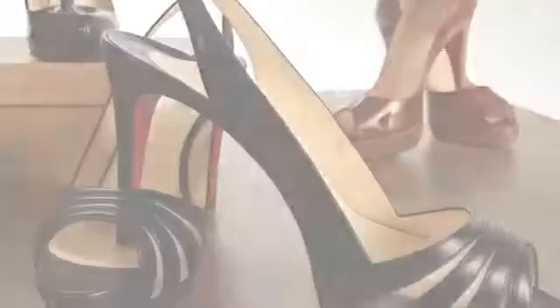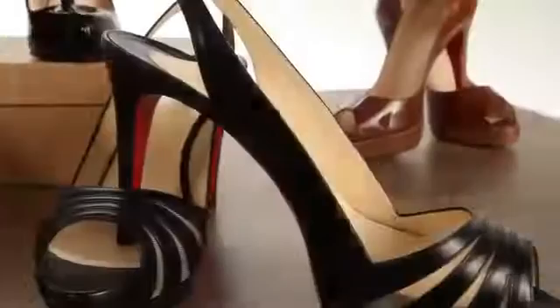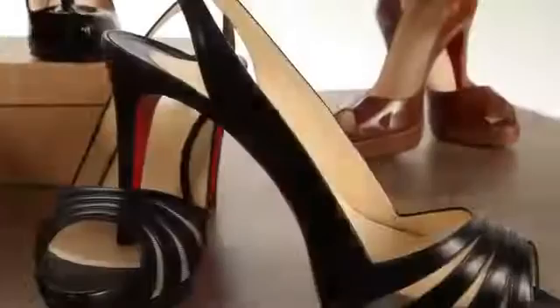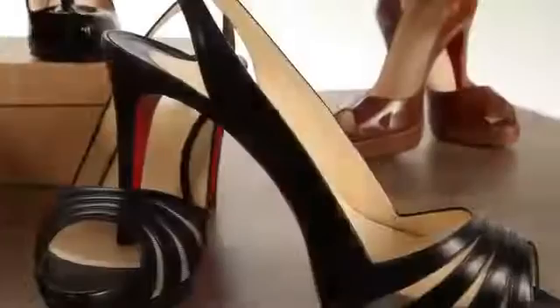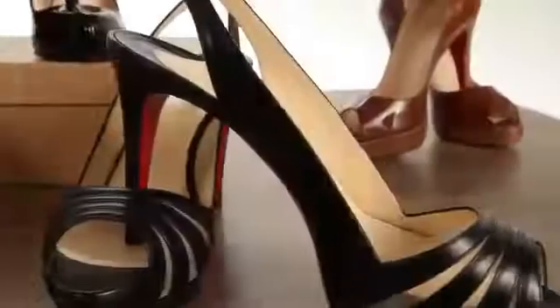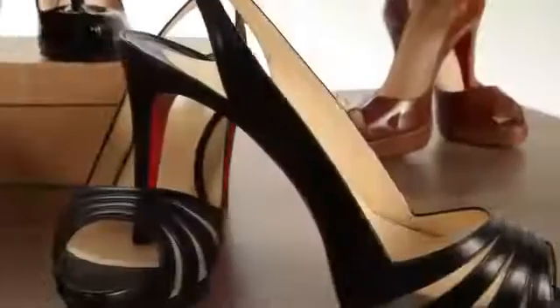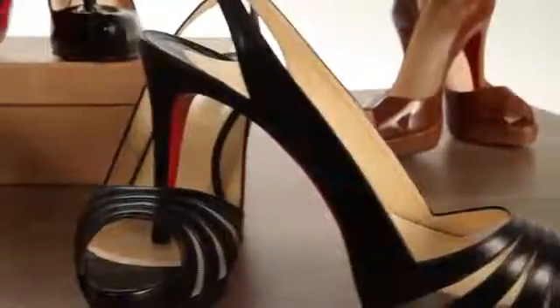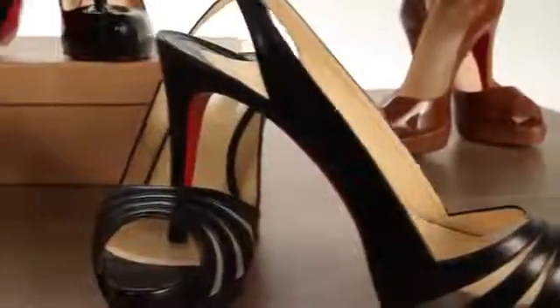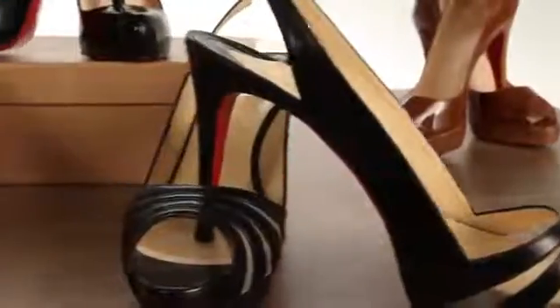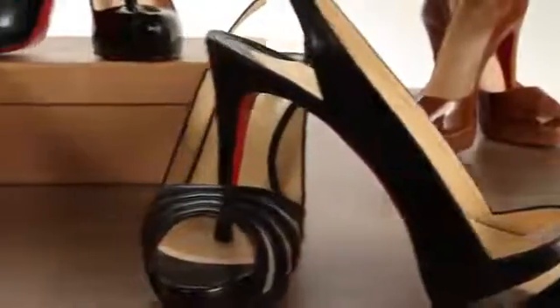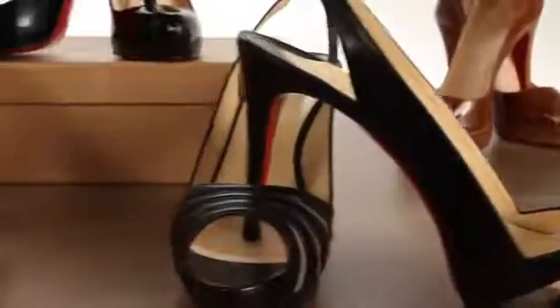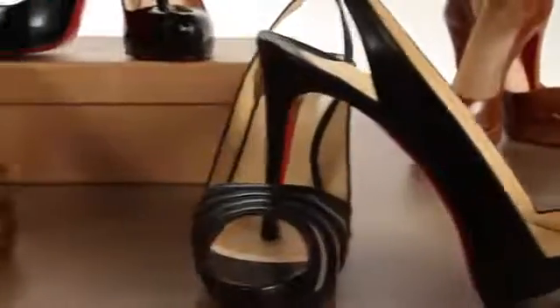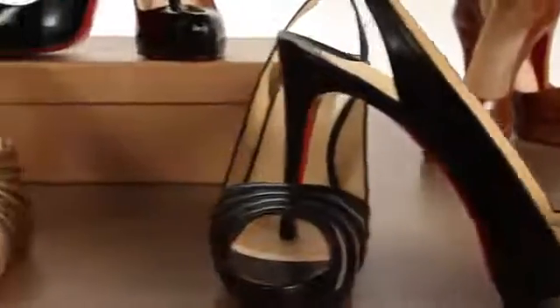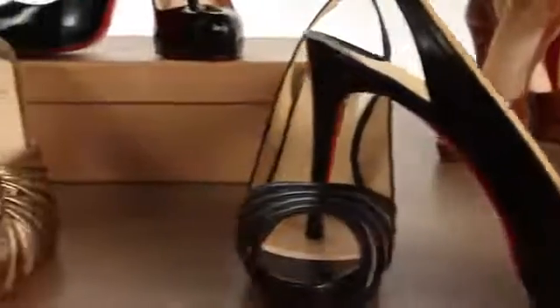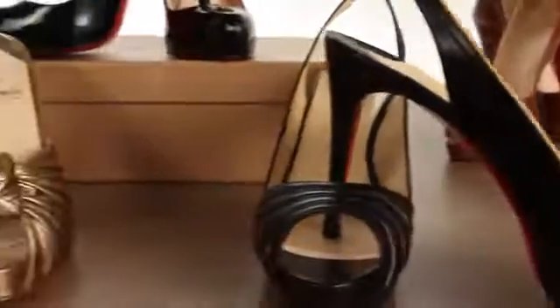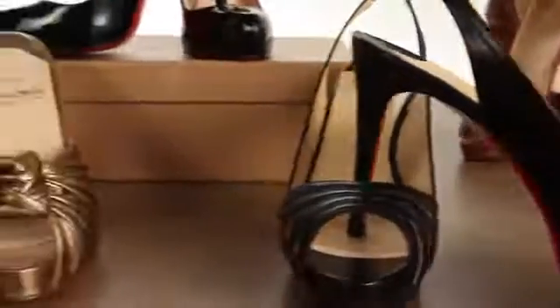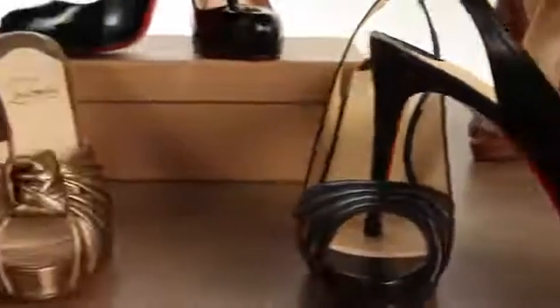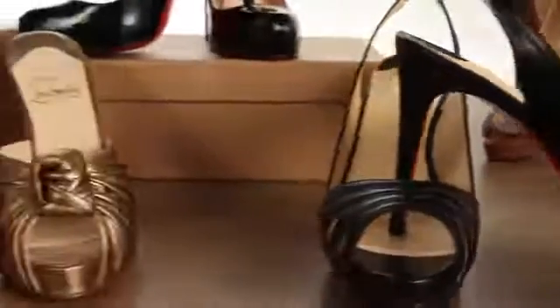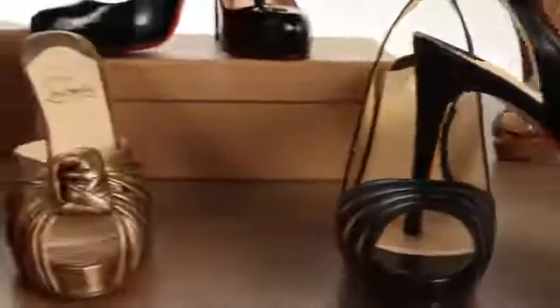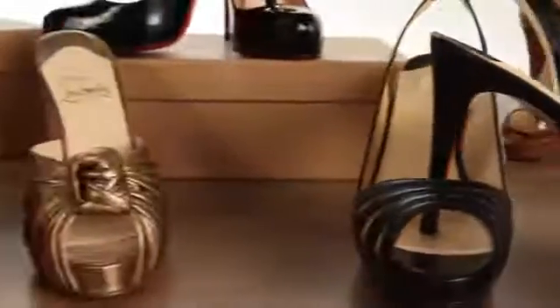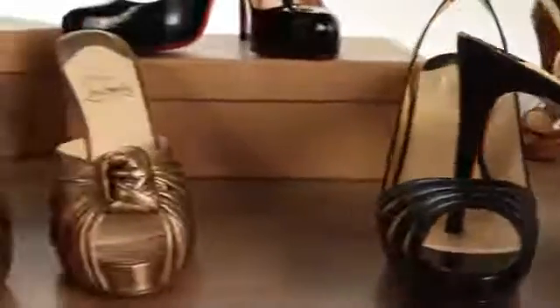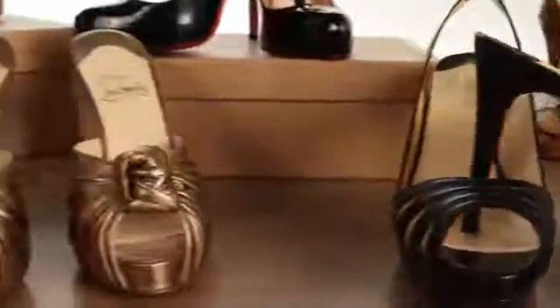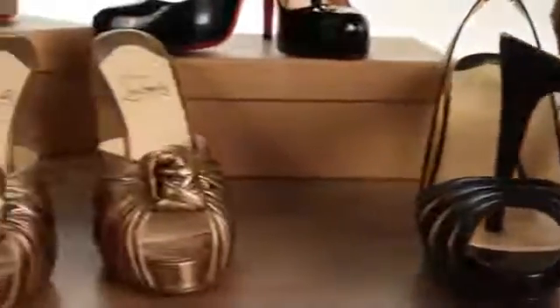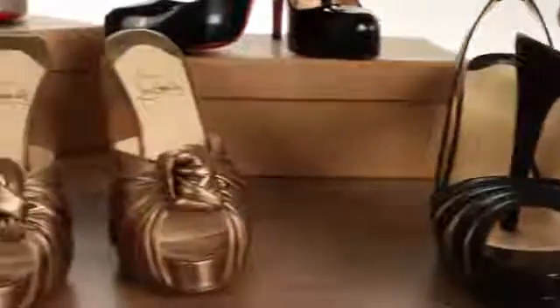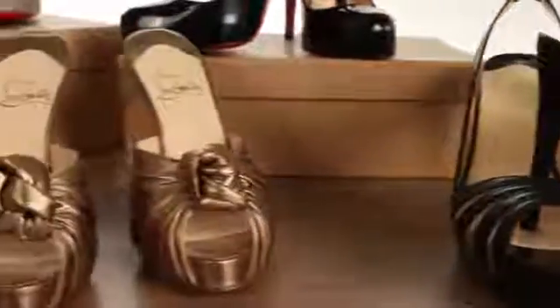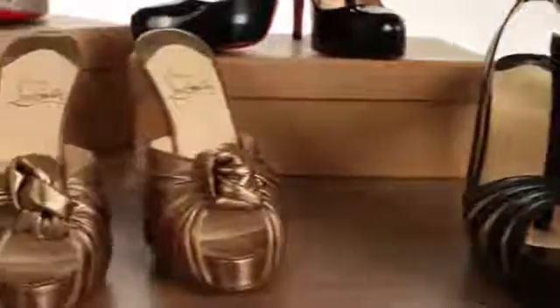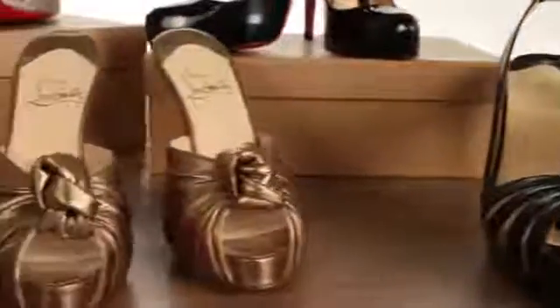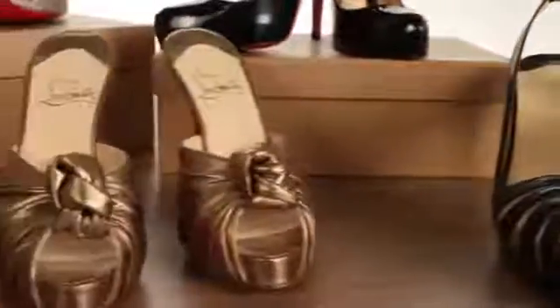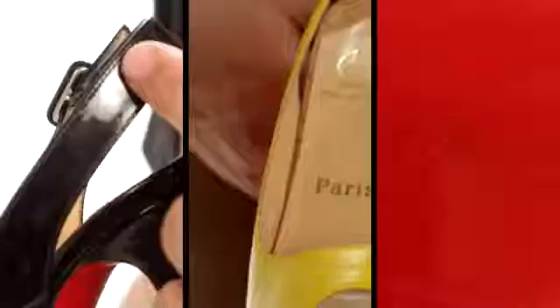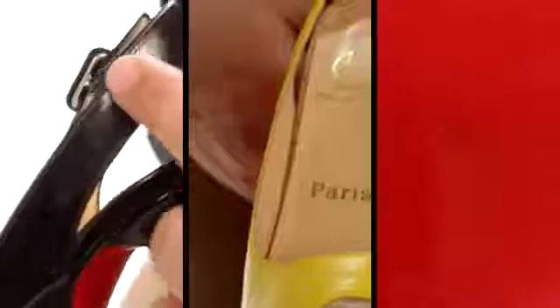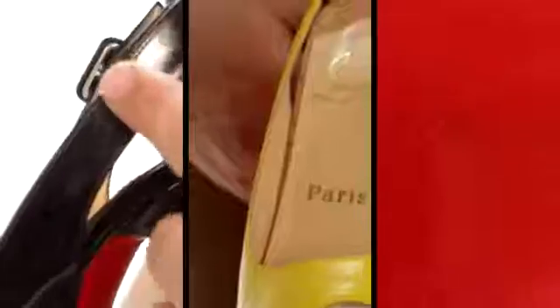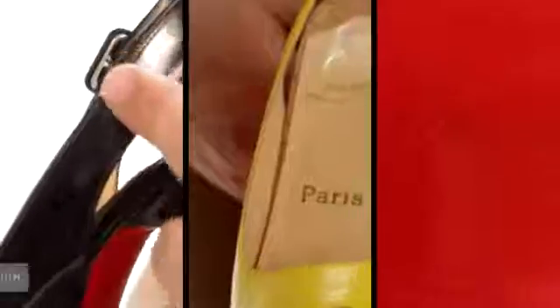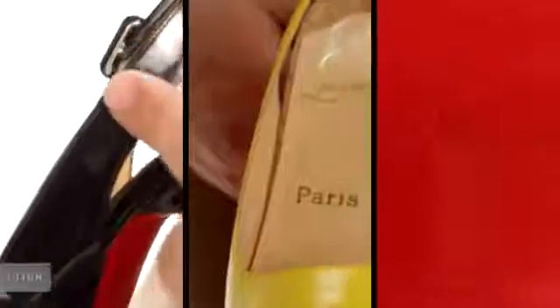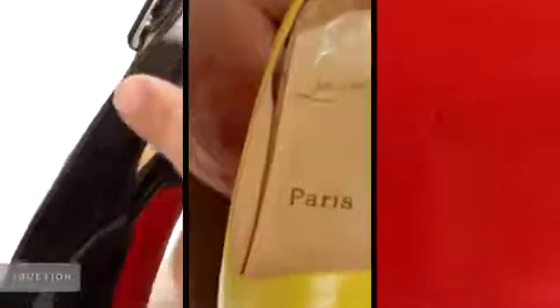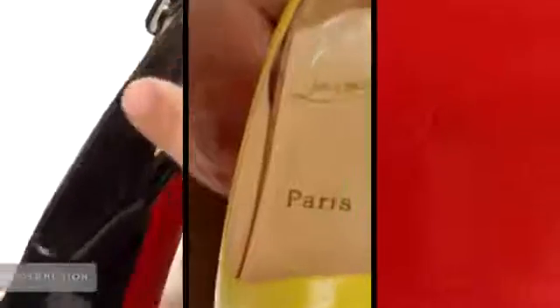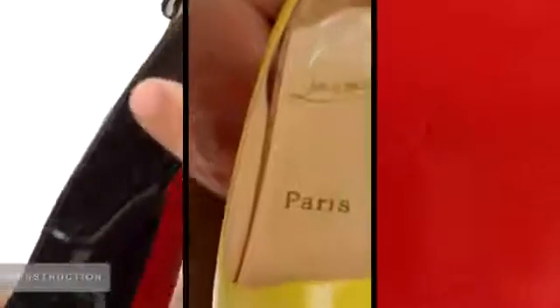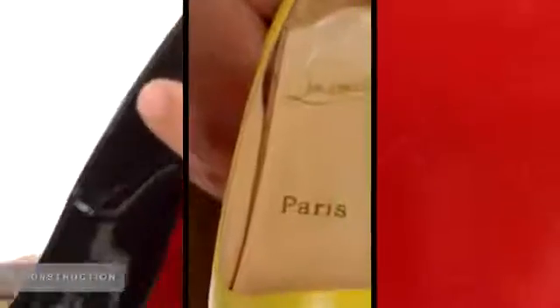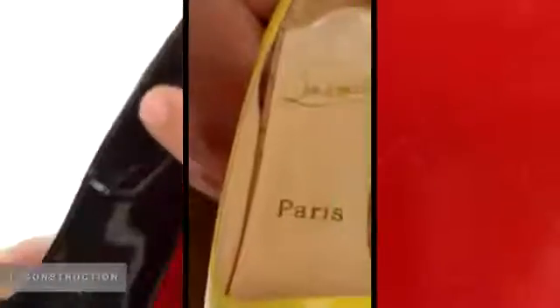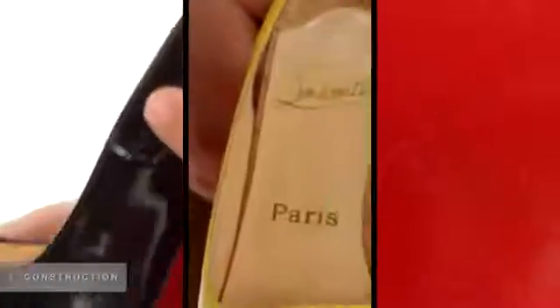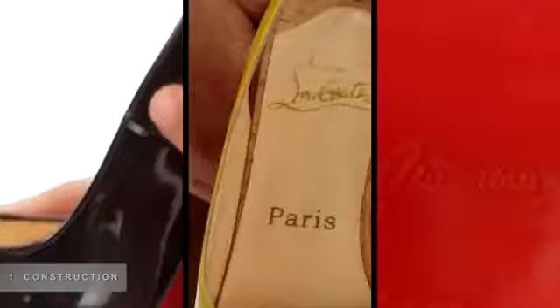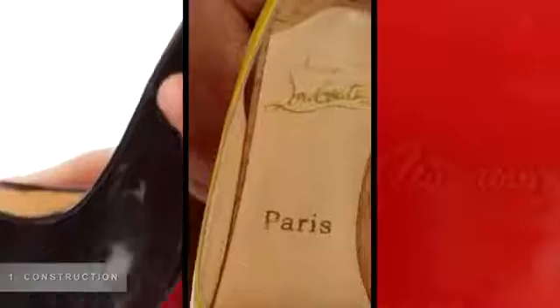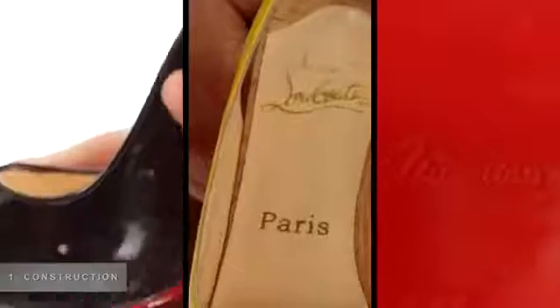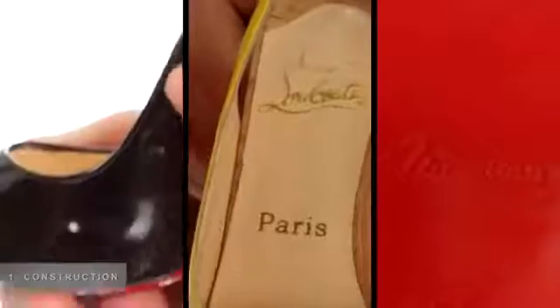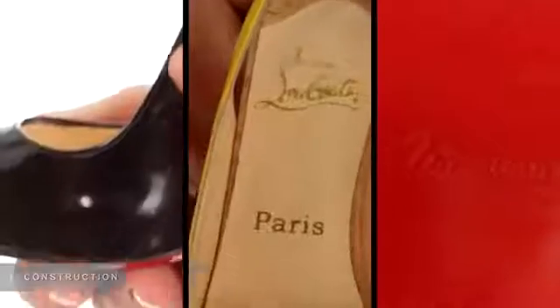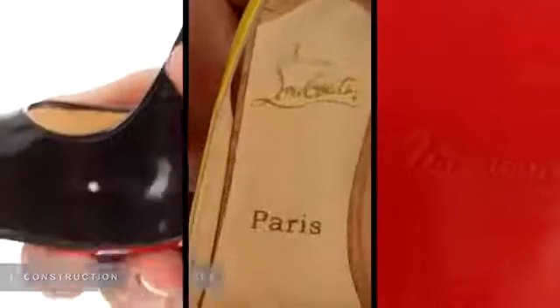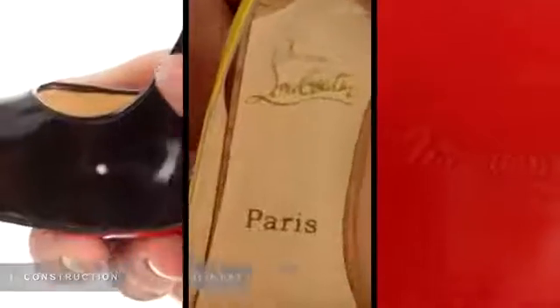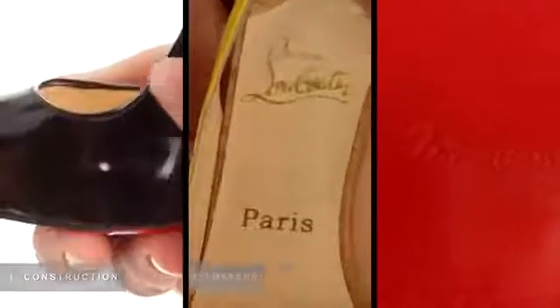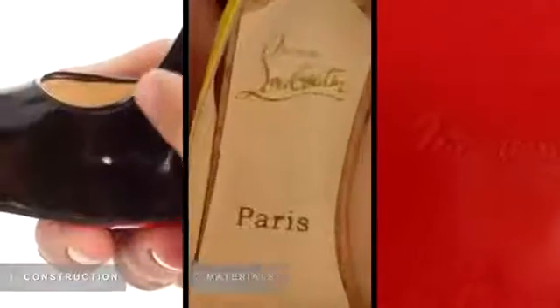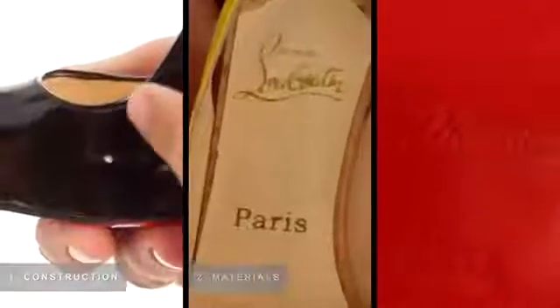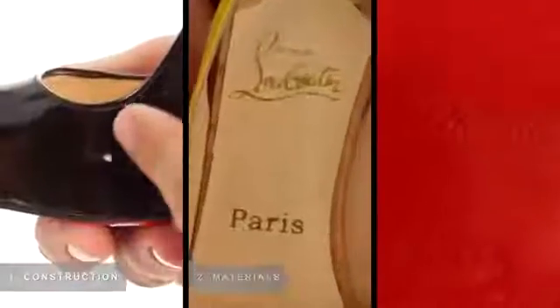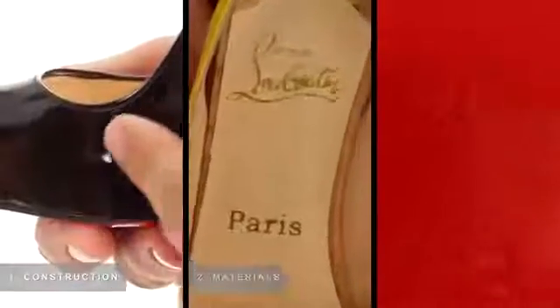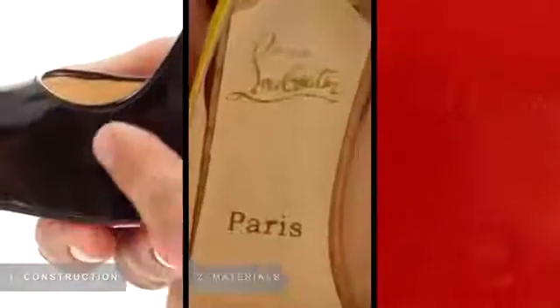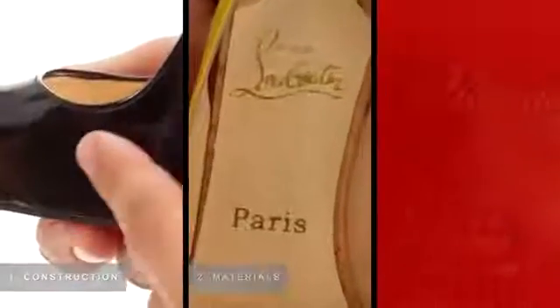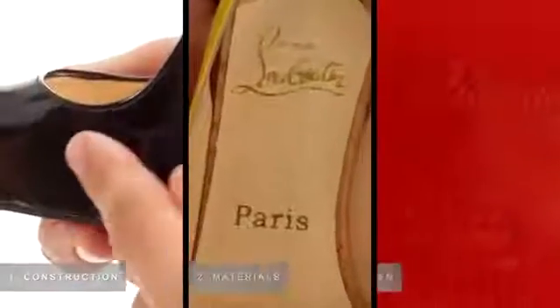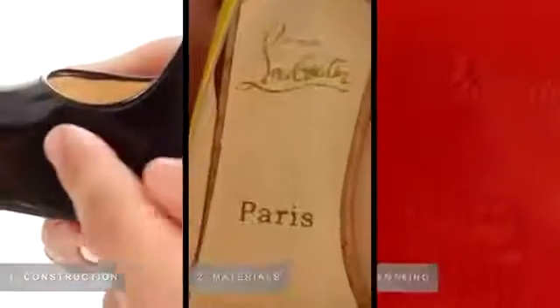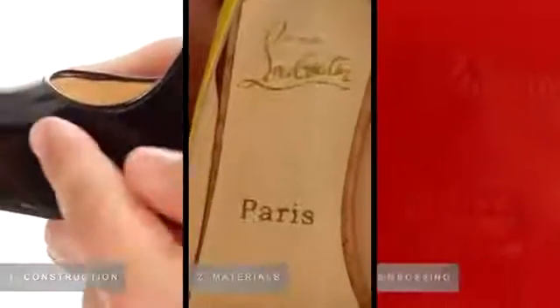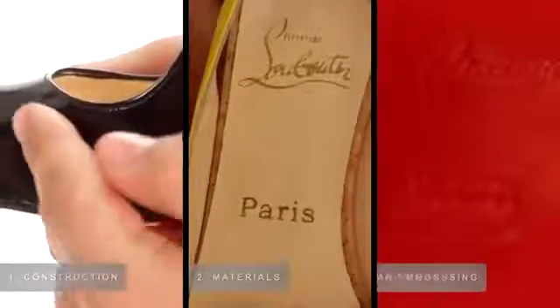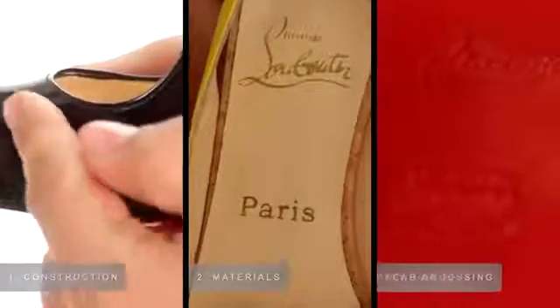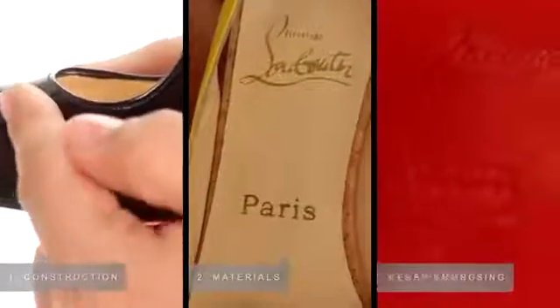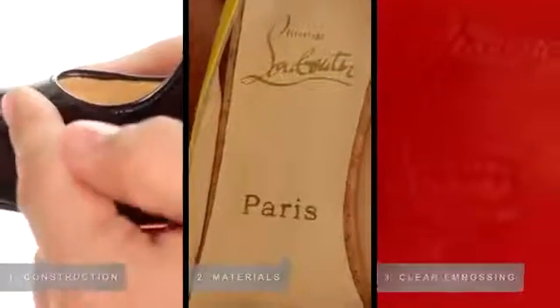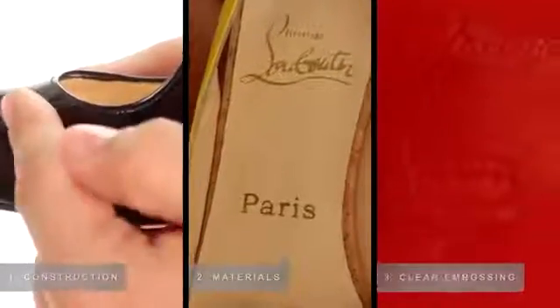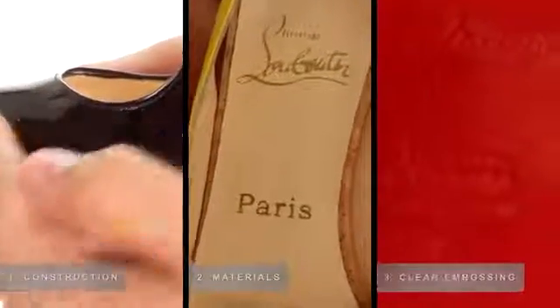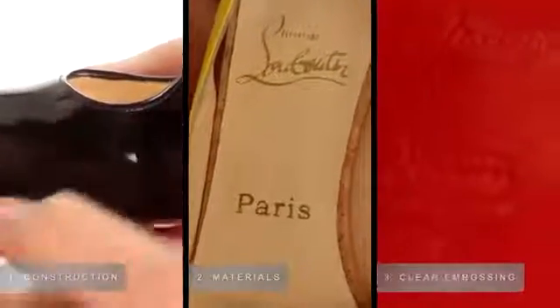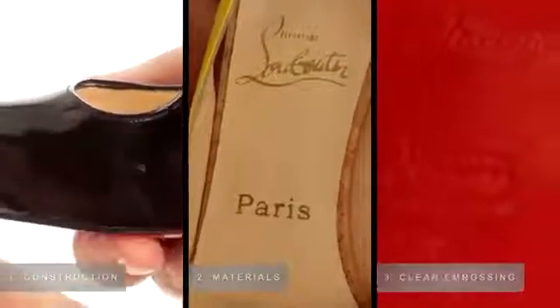When inspecting Louboutins, we look for three main things: construction, quality materials, and clear embossing.